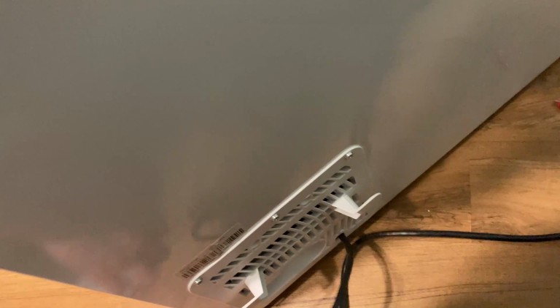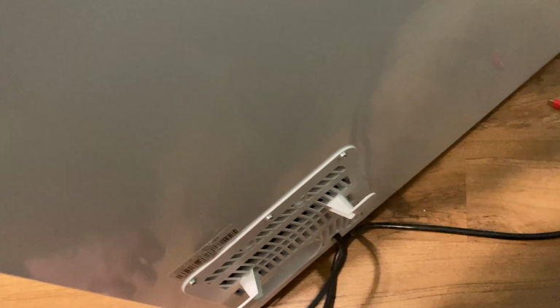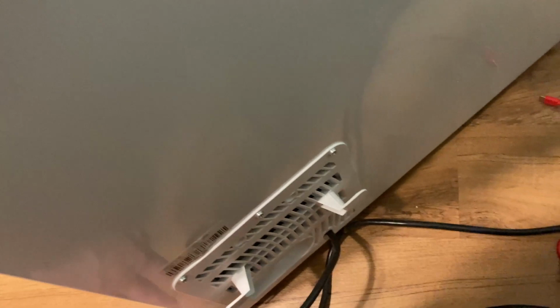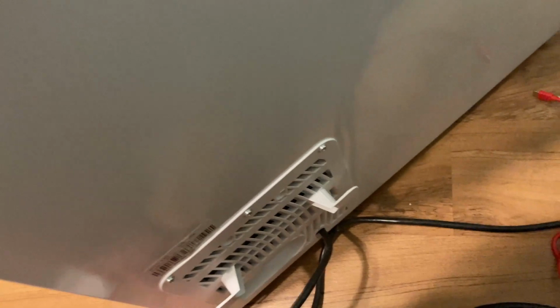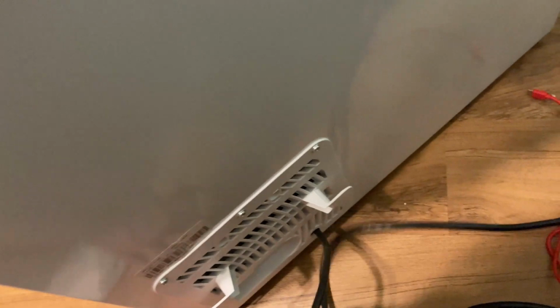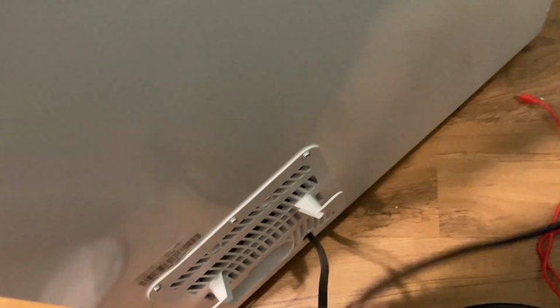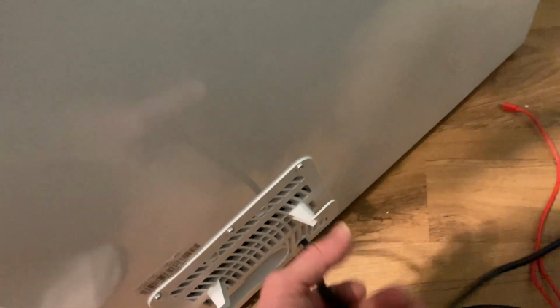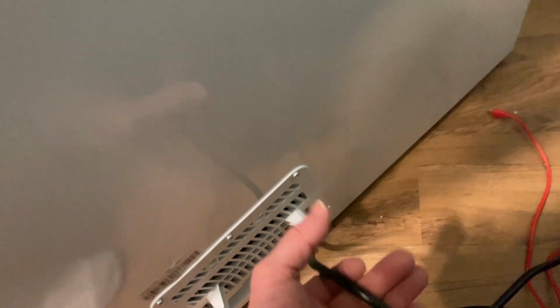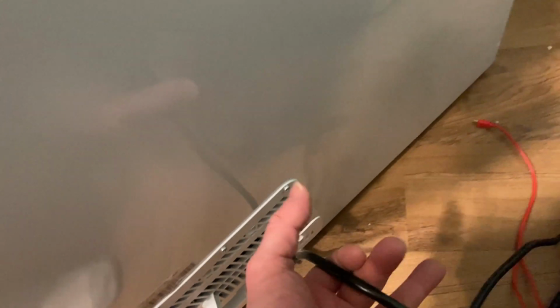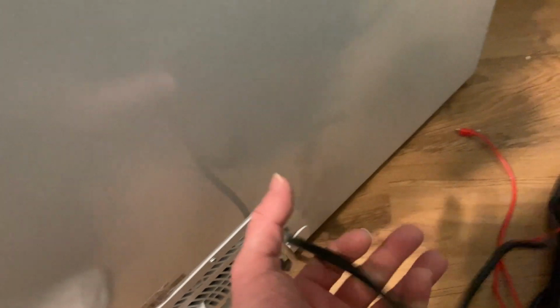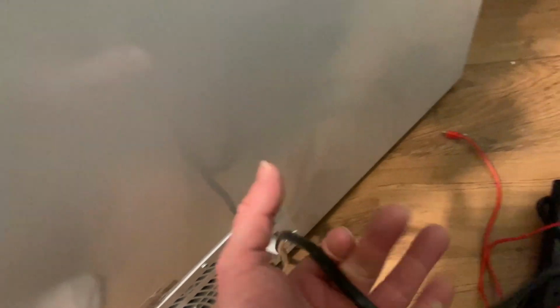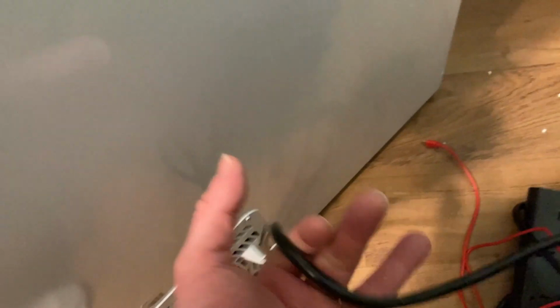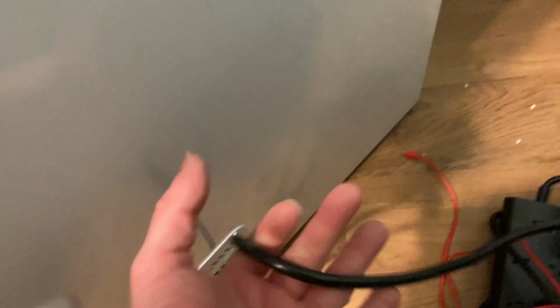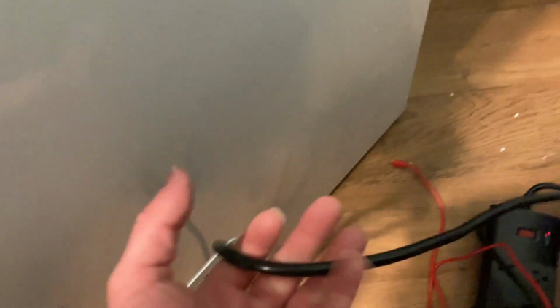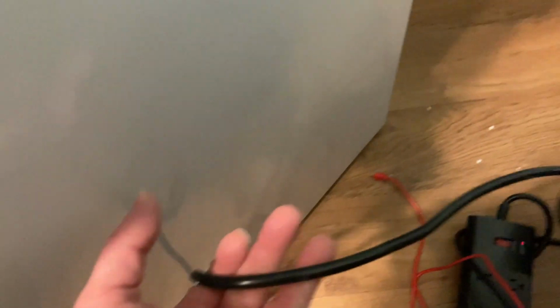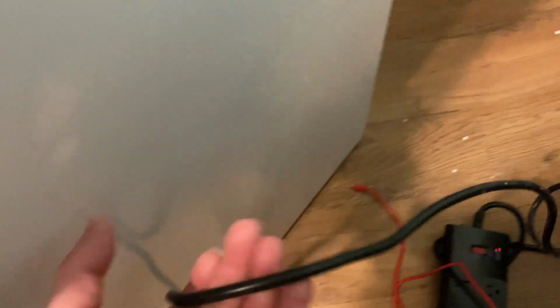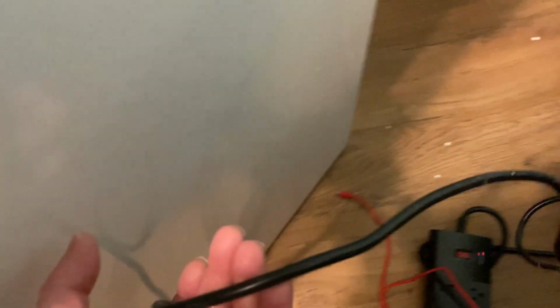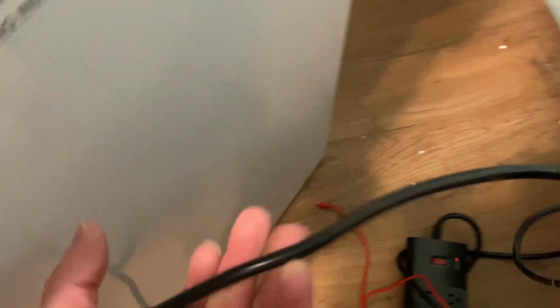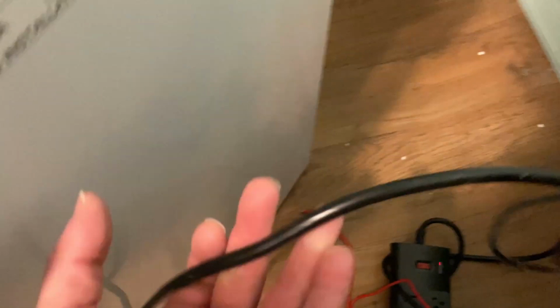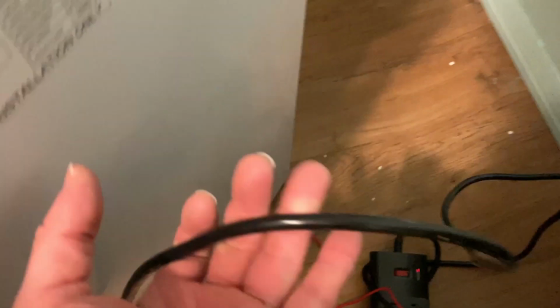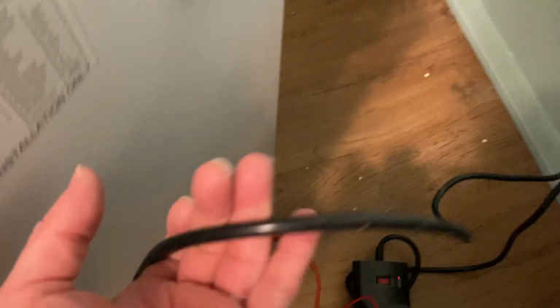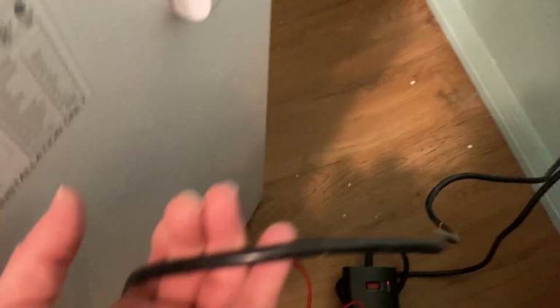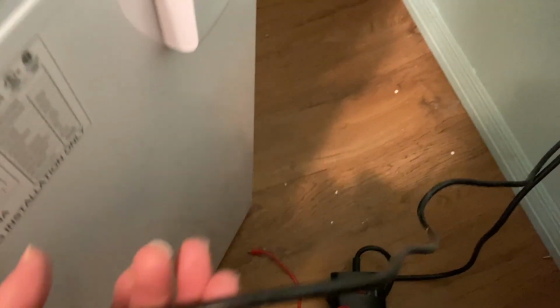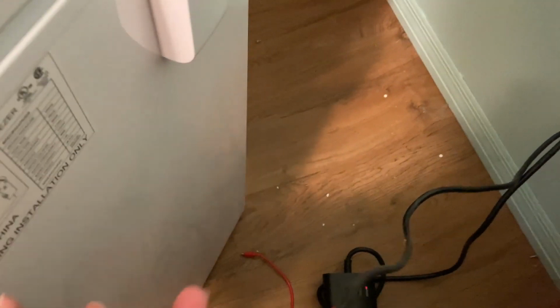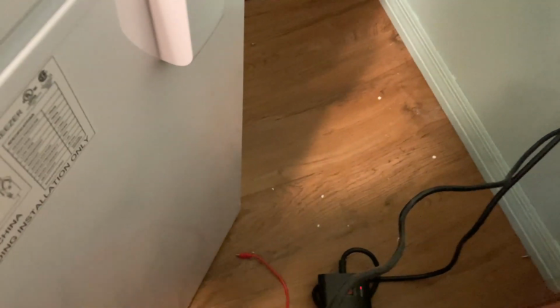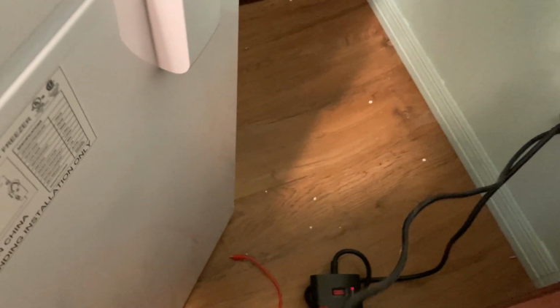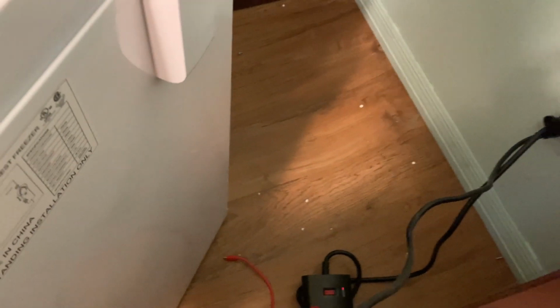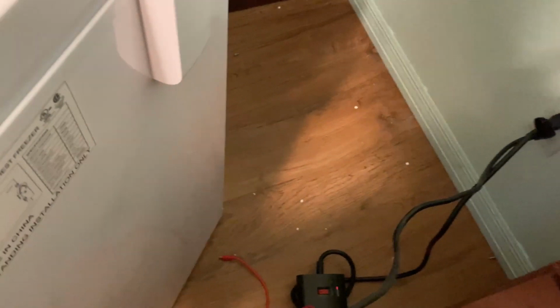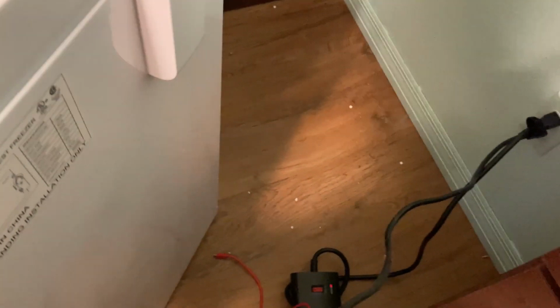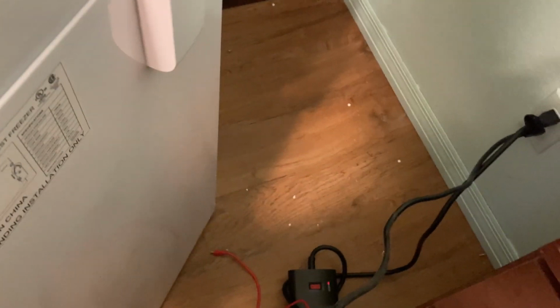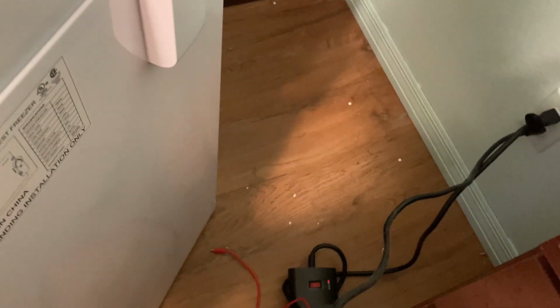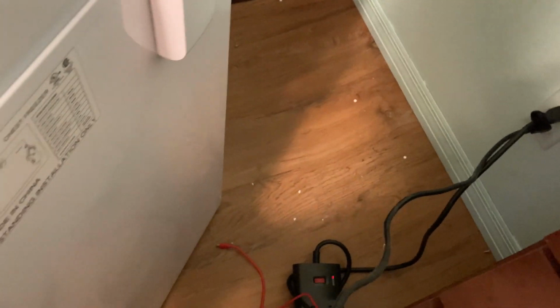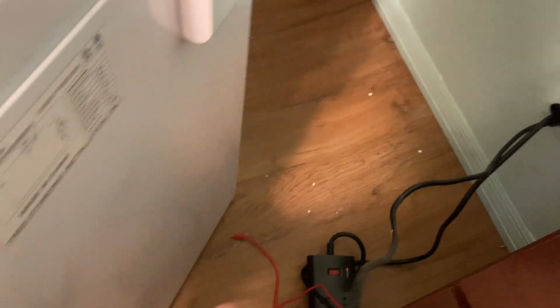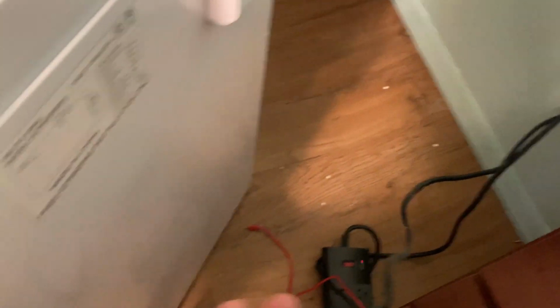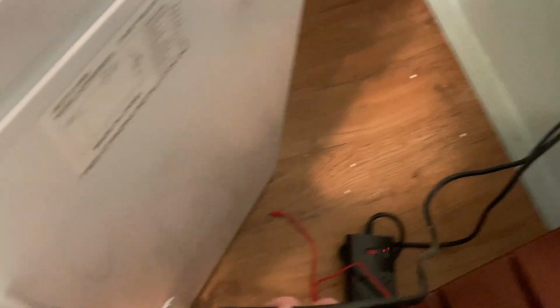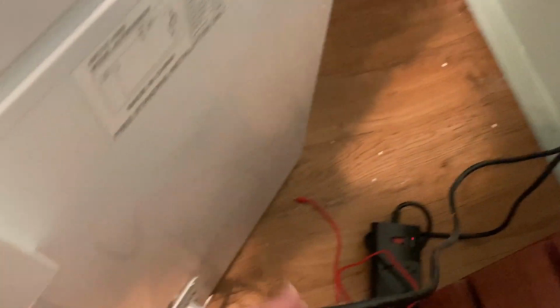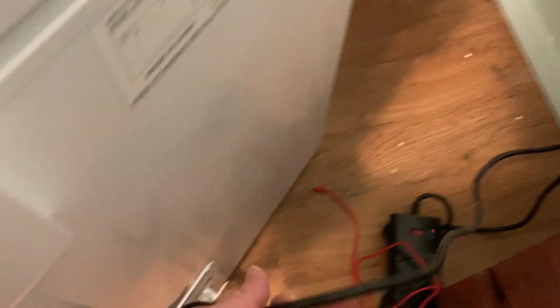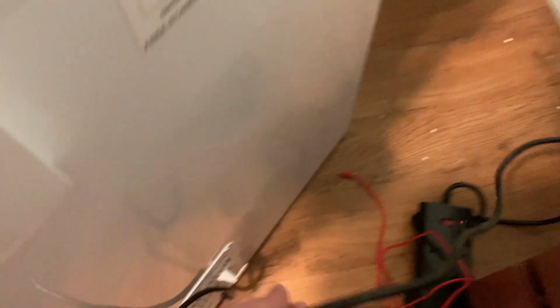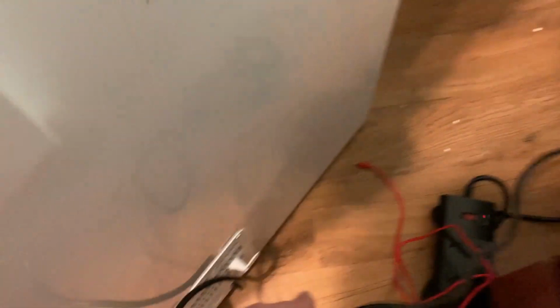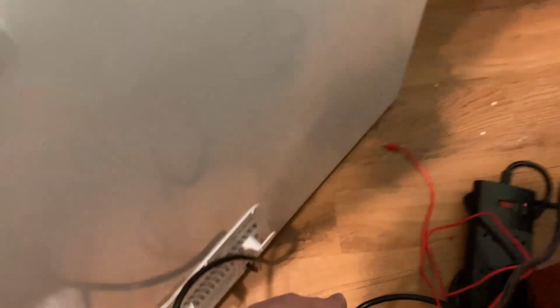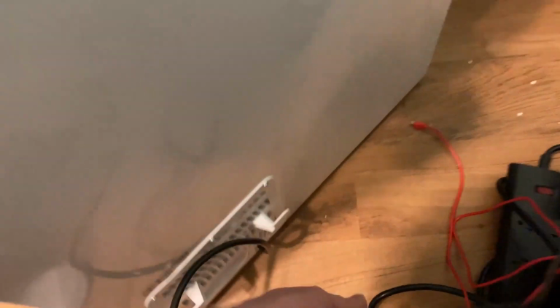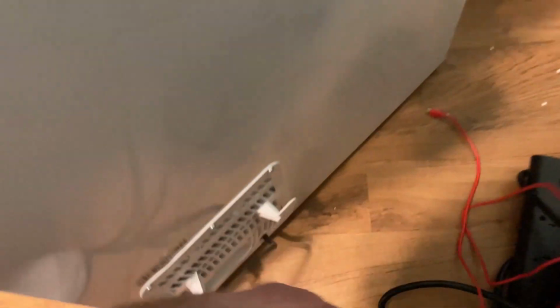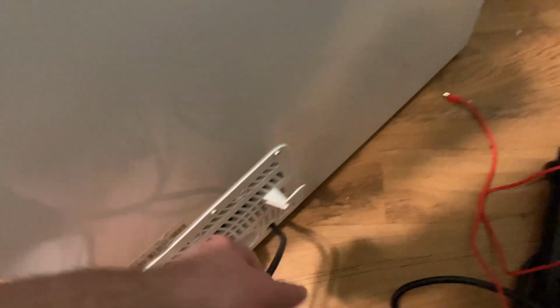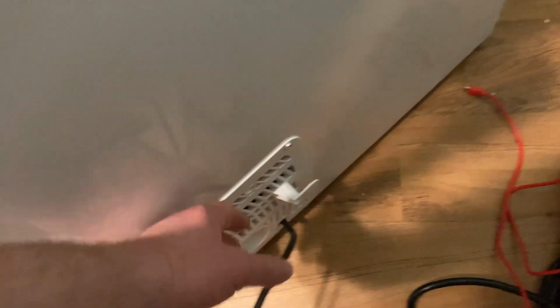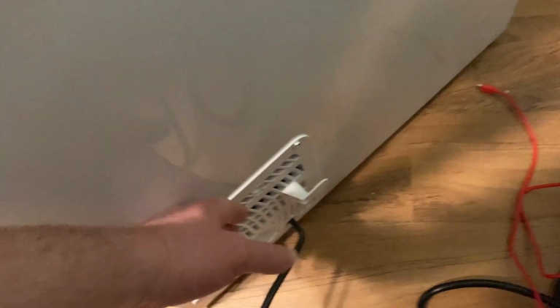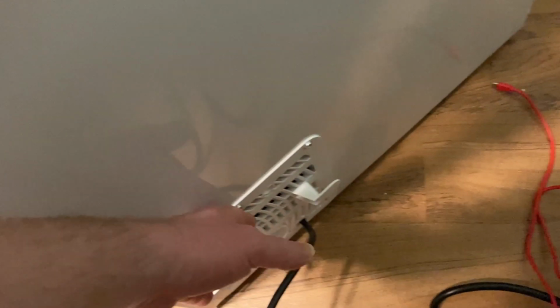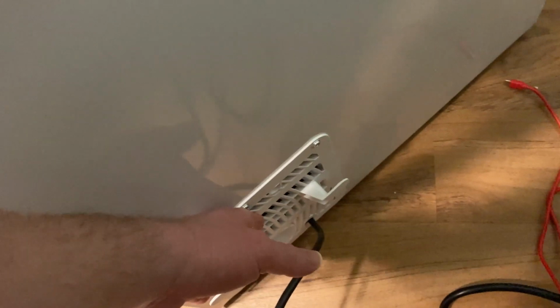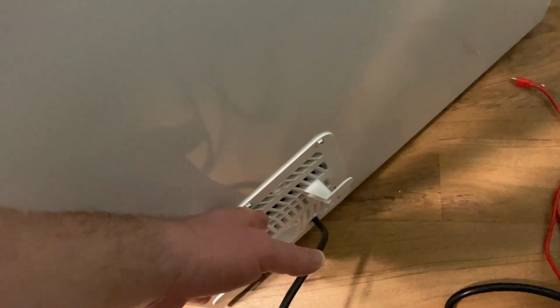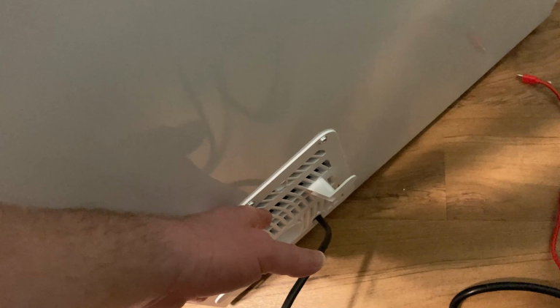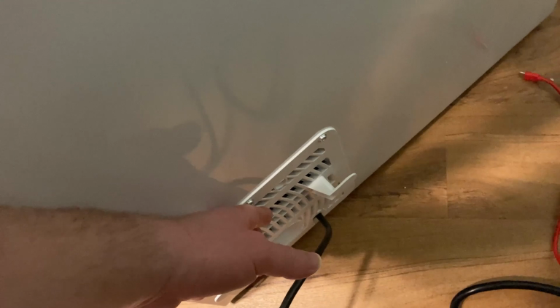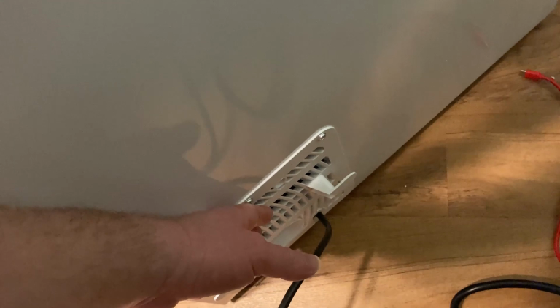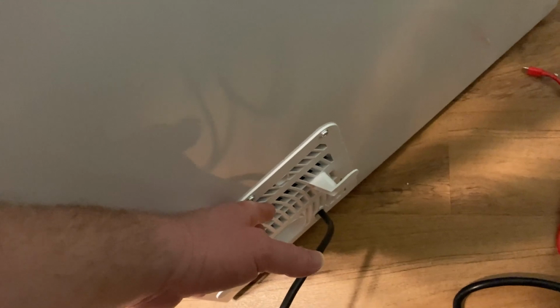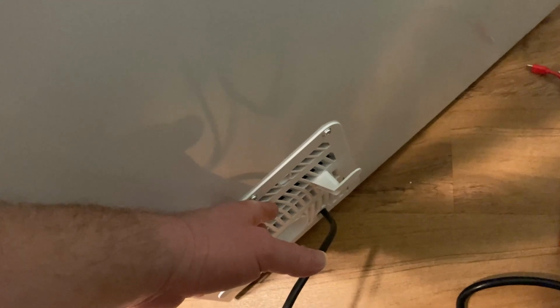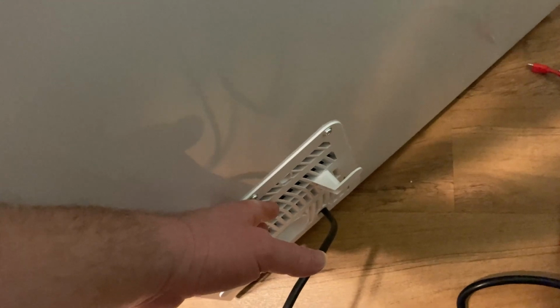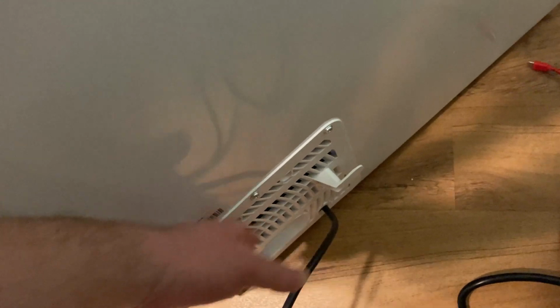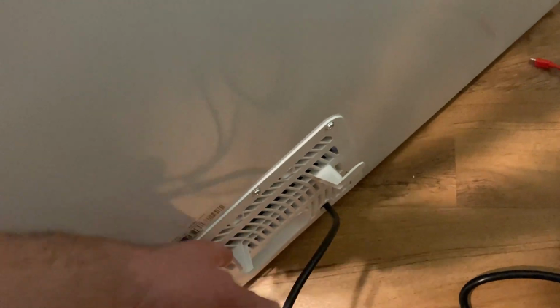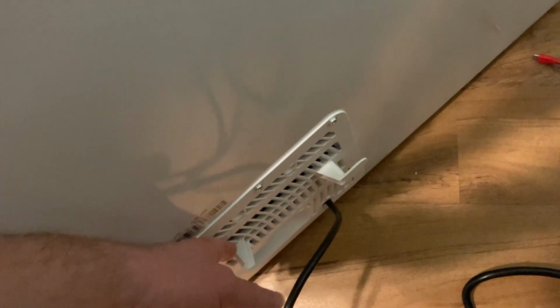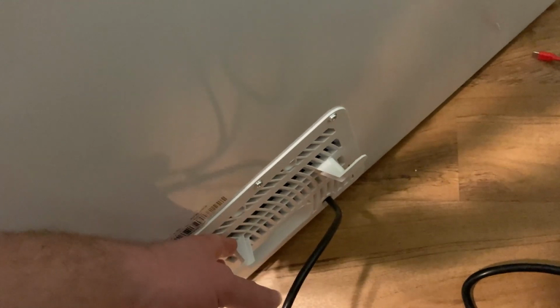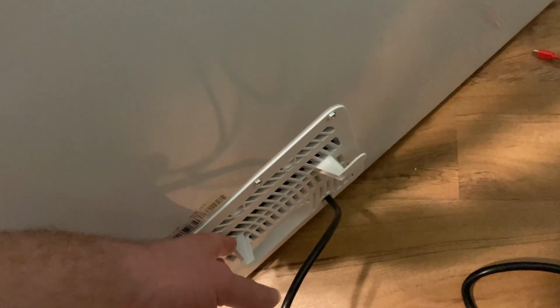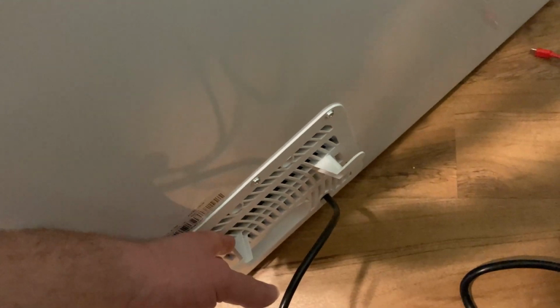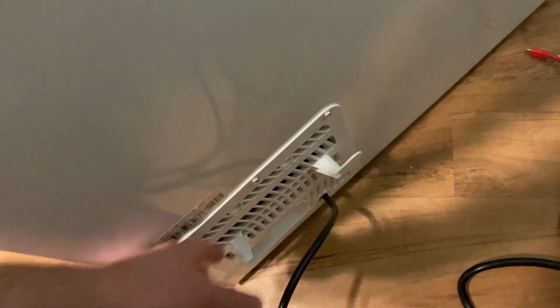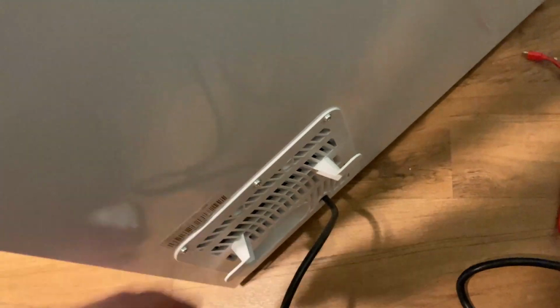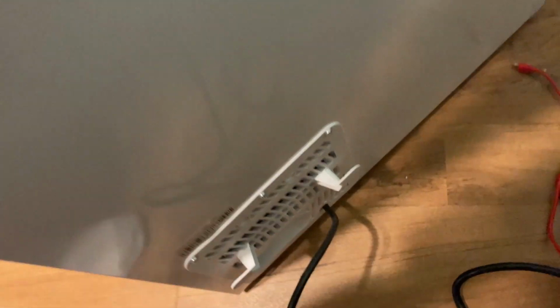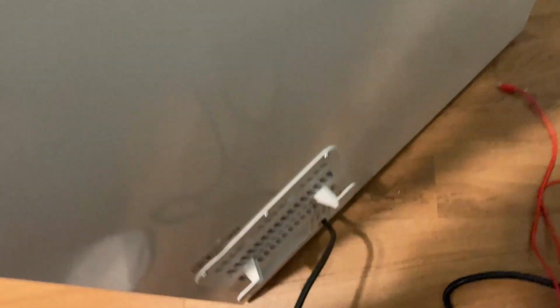This is the cord. It's pretty long. And it's a little bit warm here but not really.